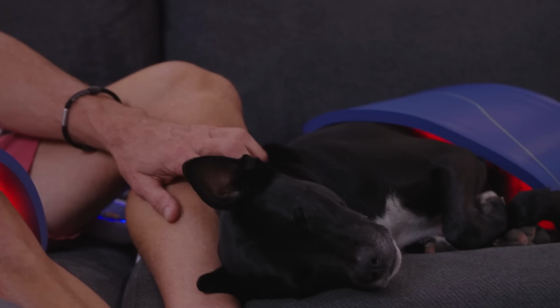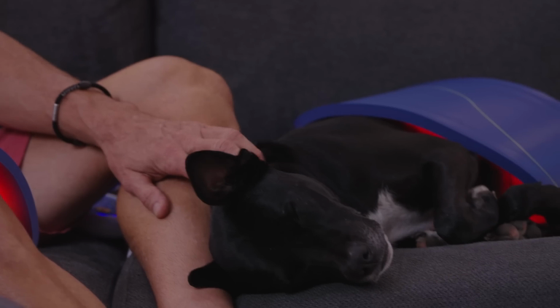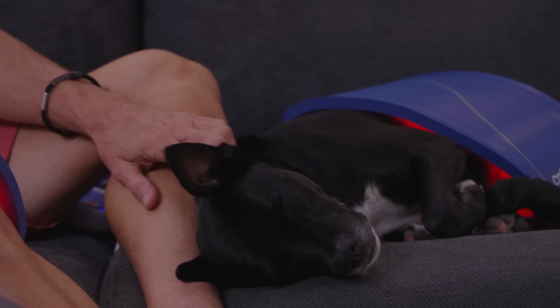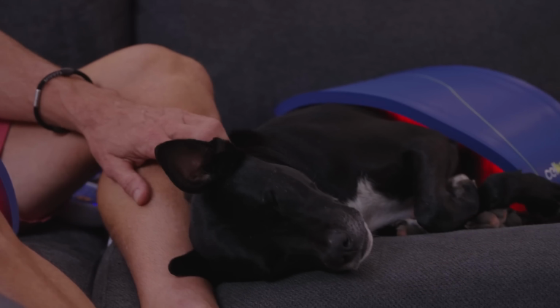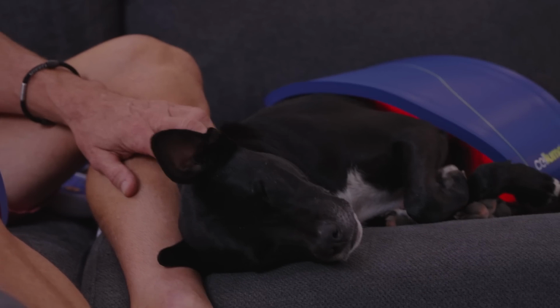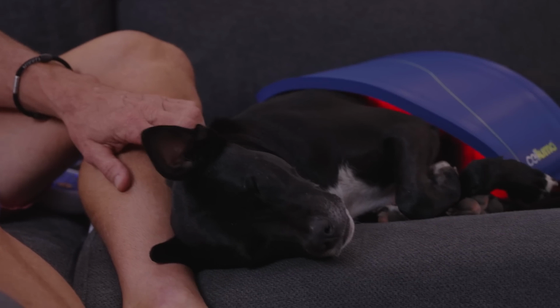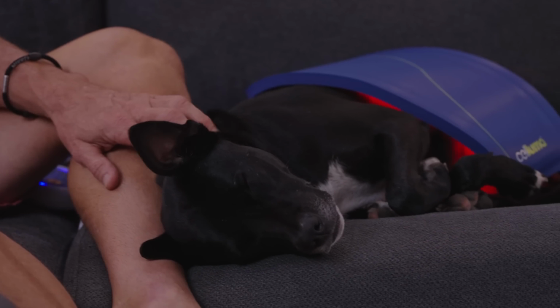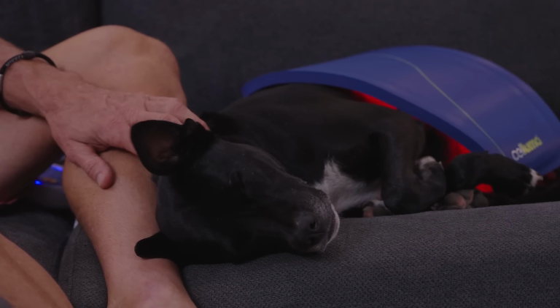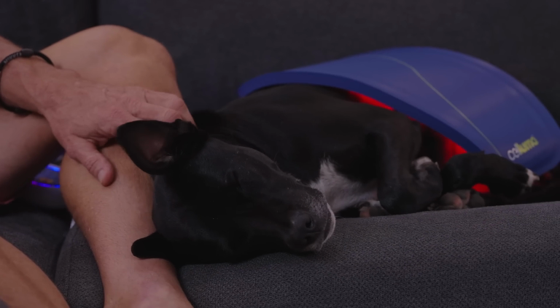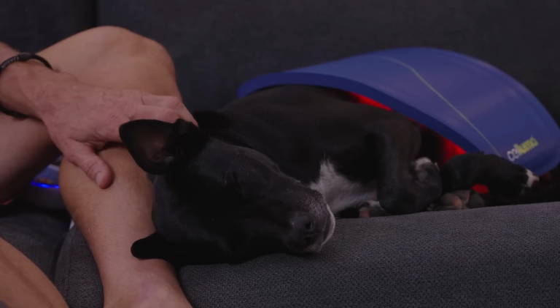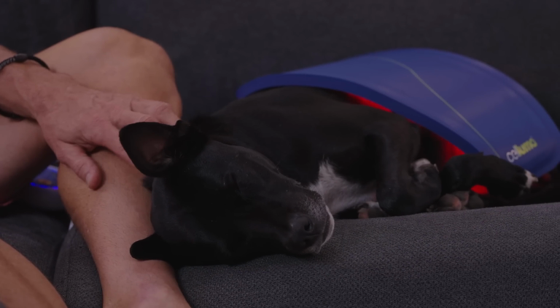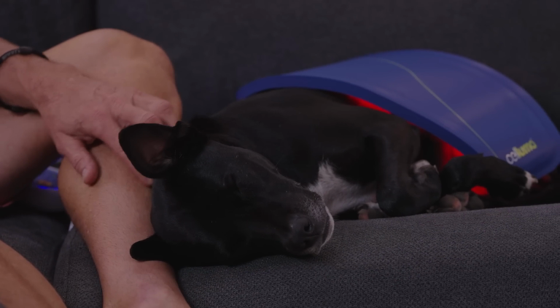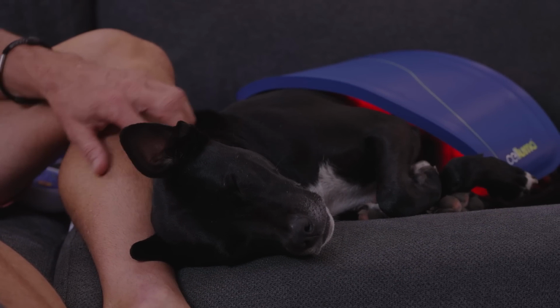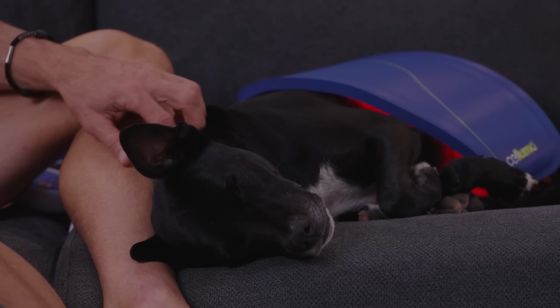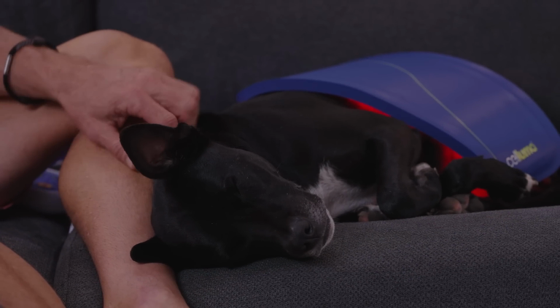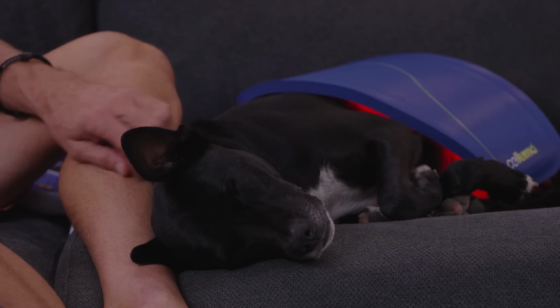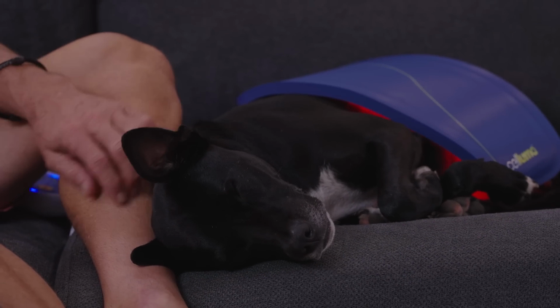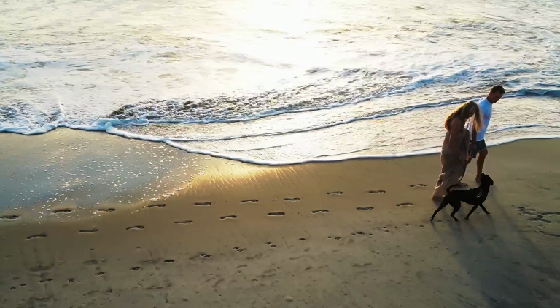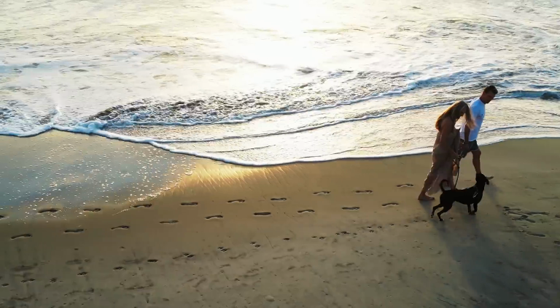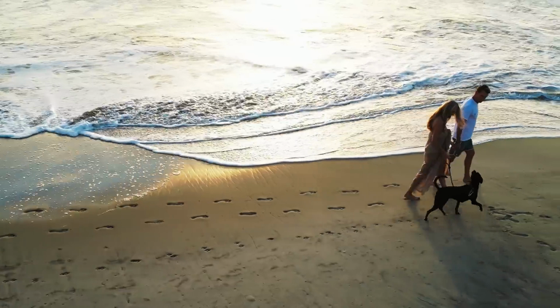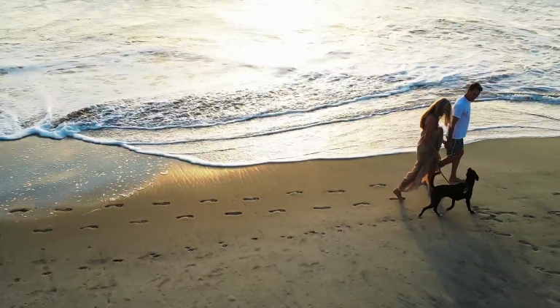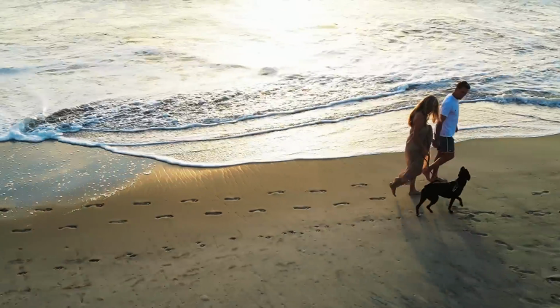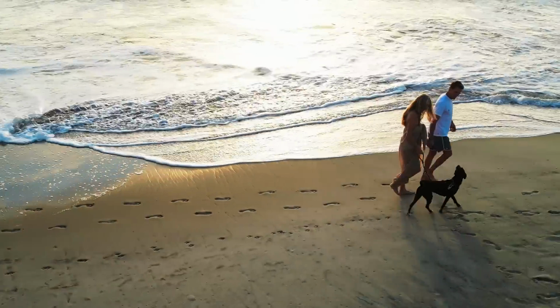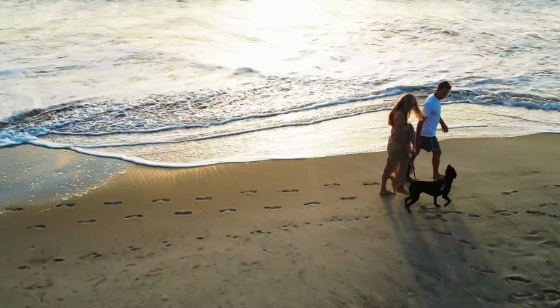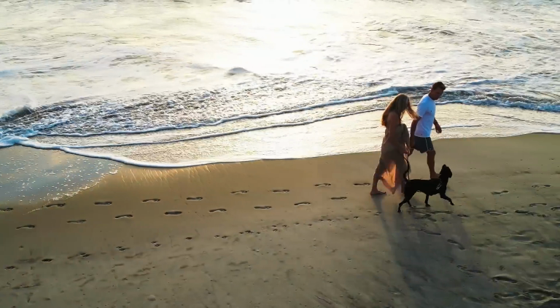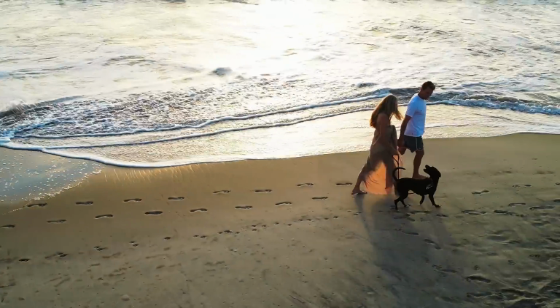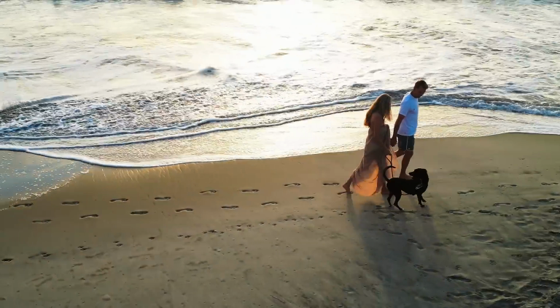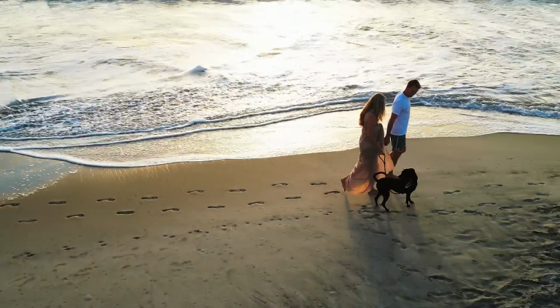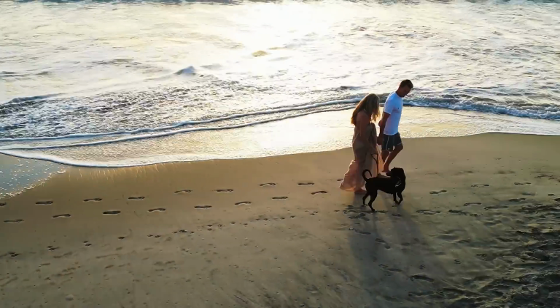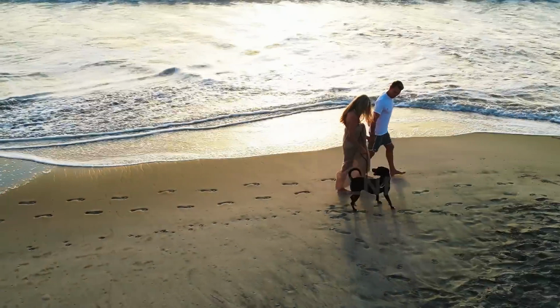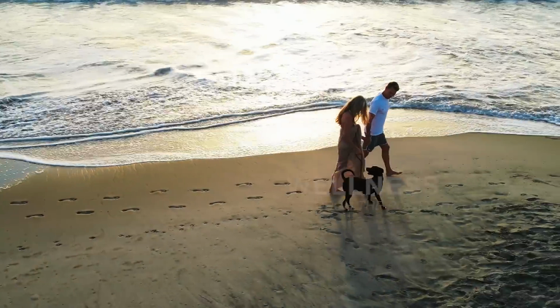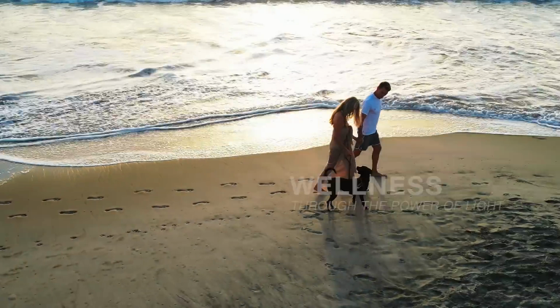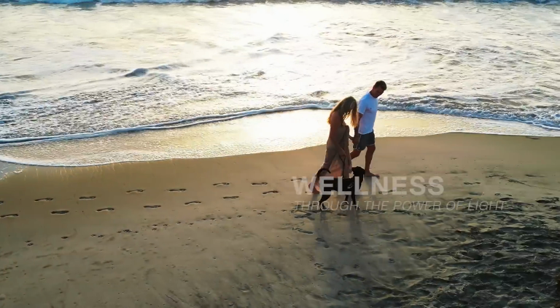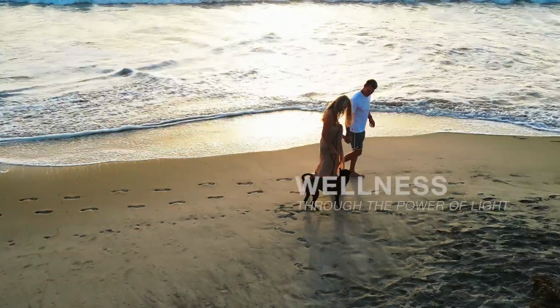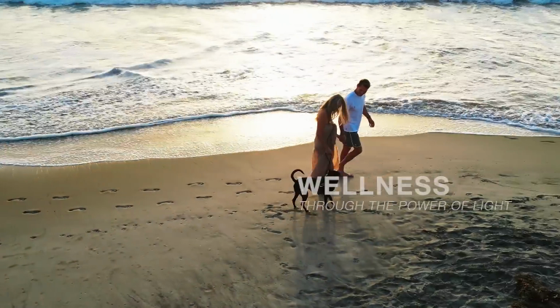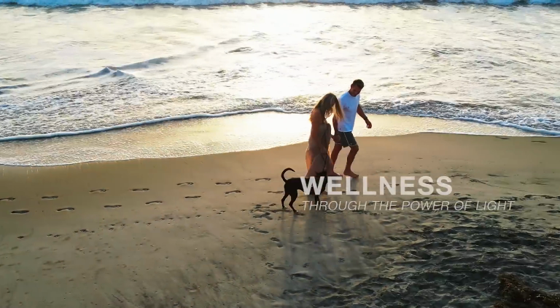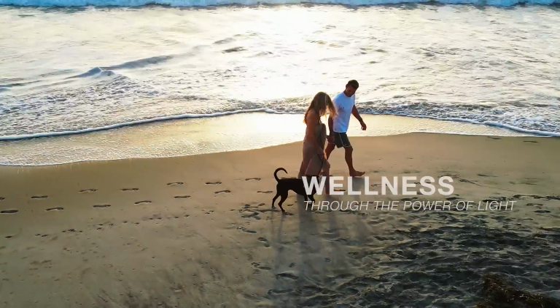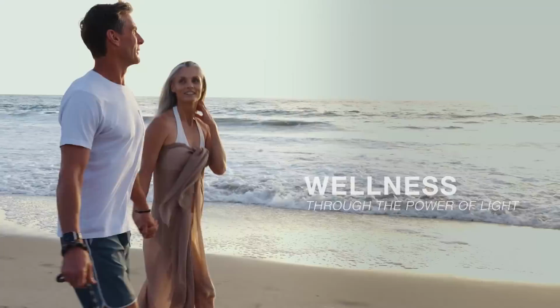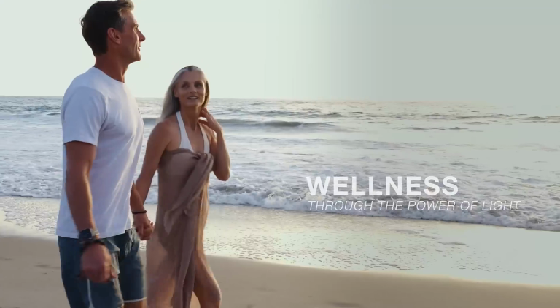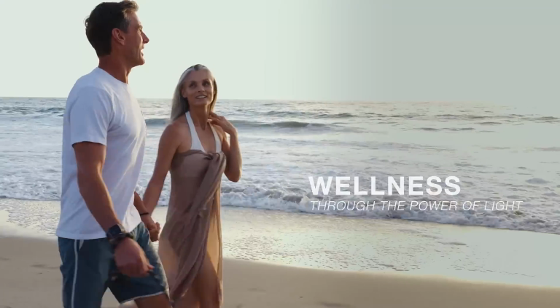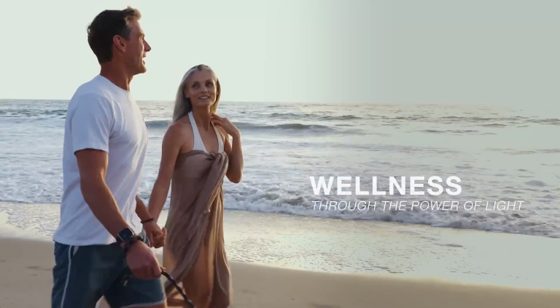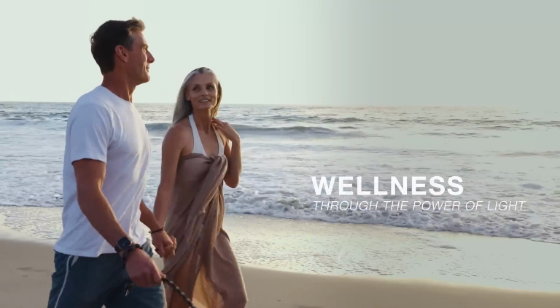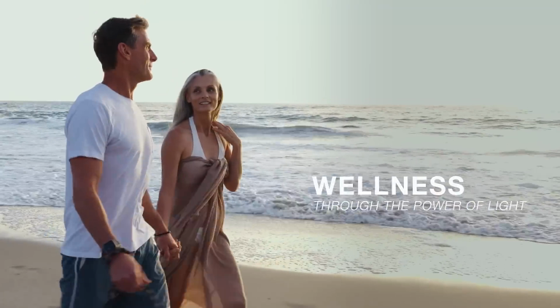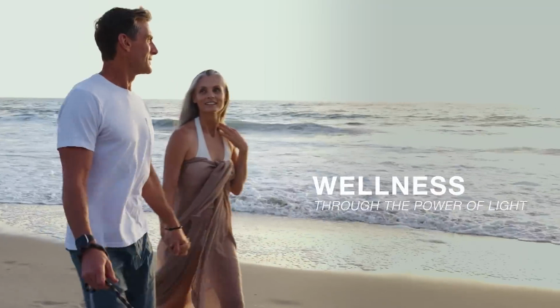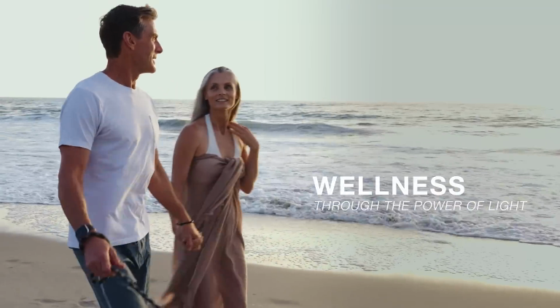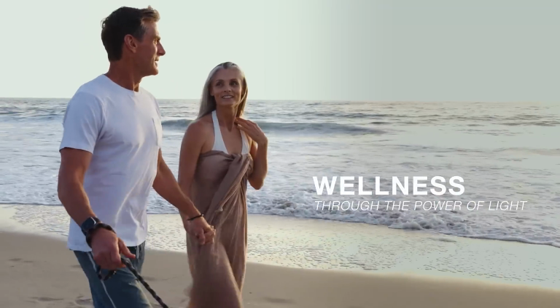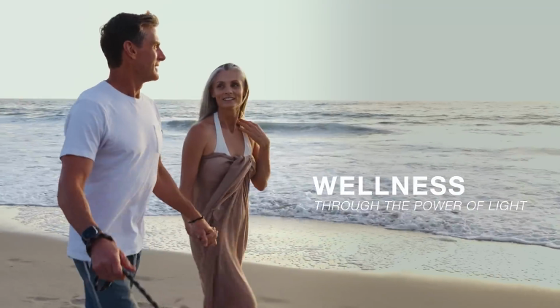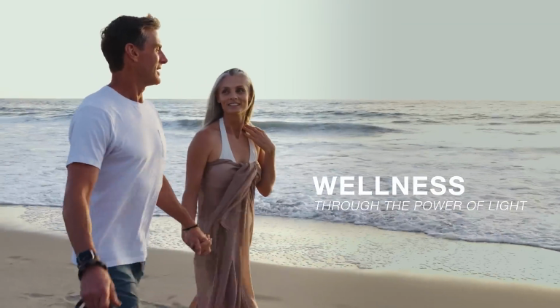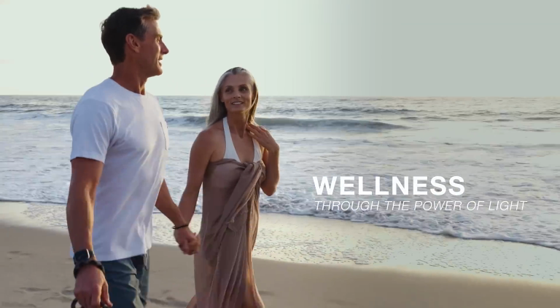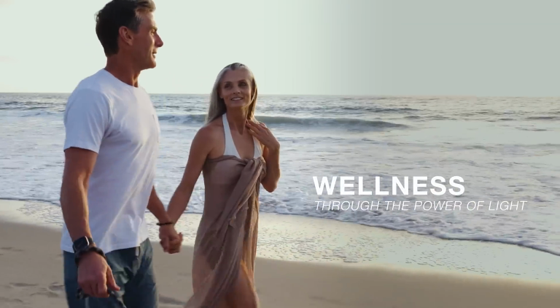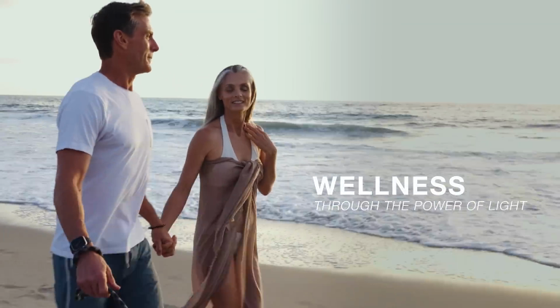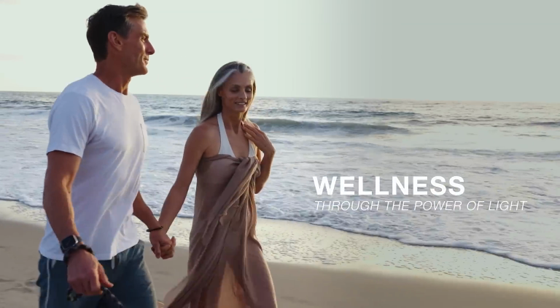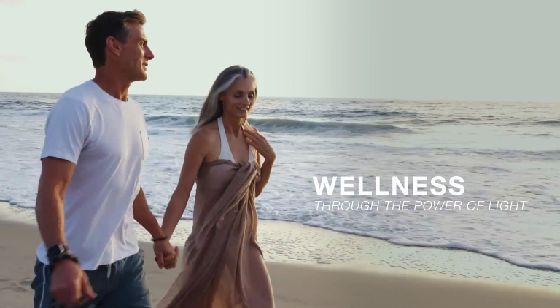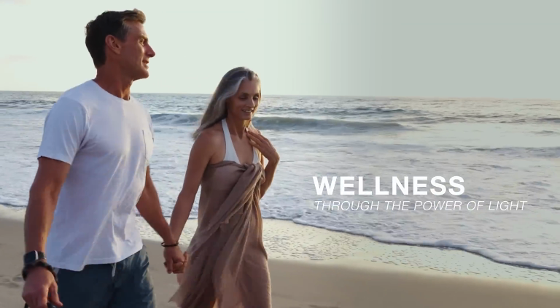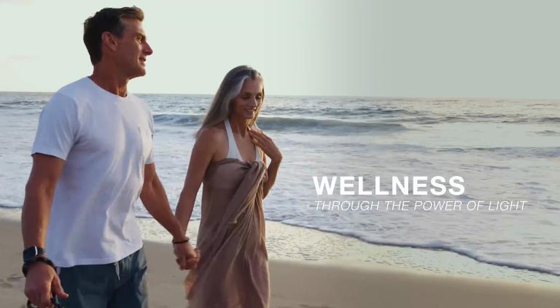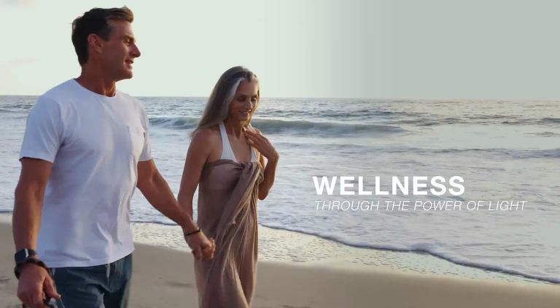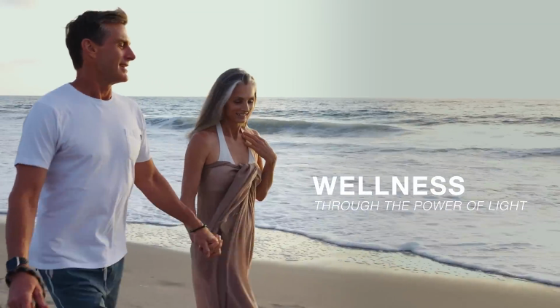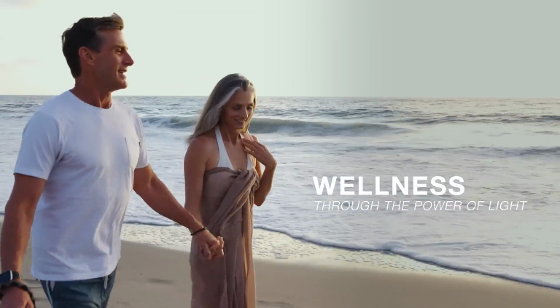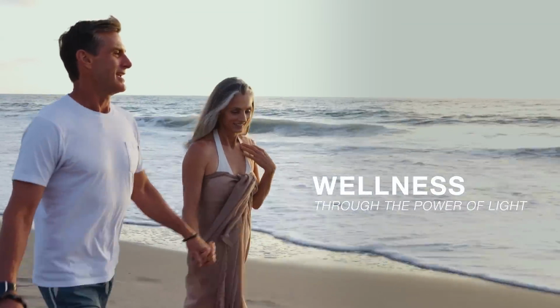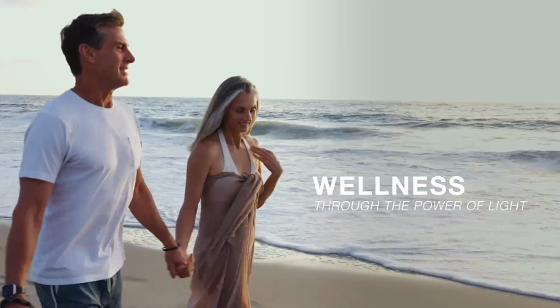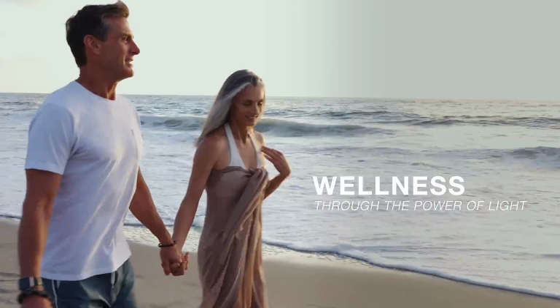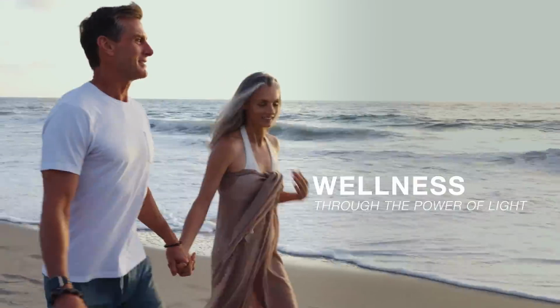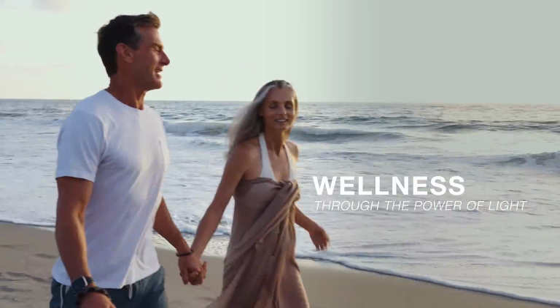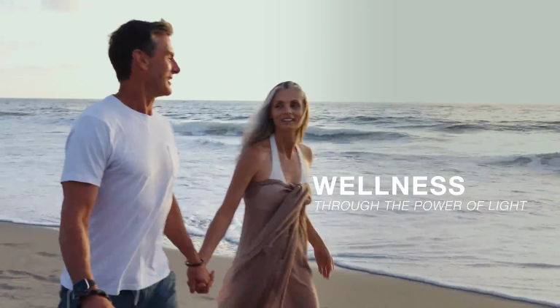Great for the whole family. Wellness through the power of light, with Saluma Light Therapy.